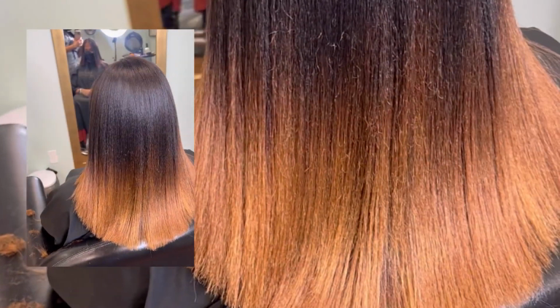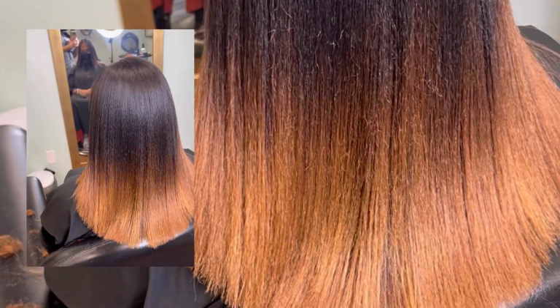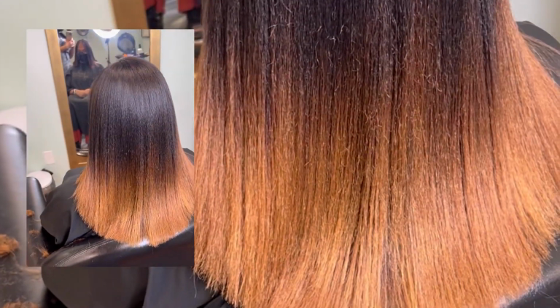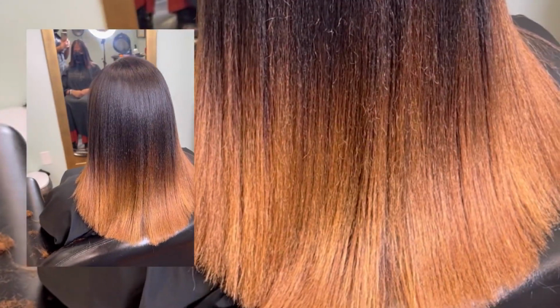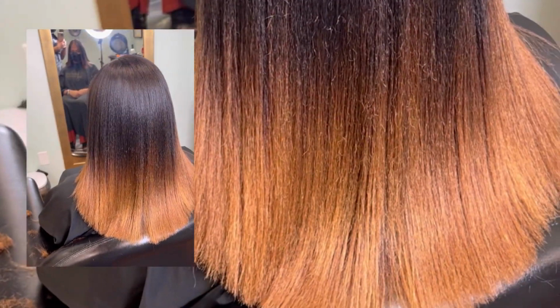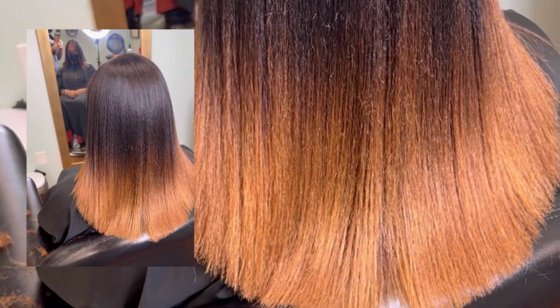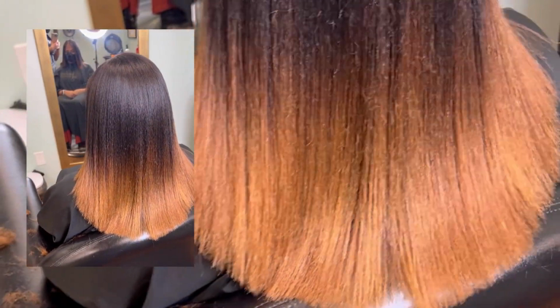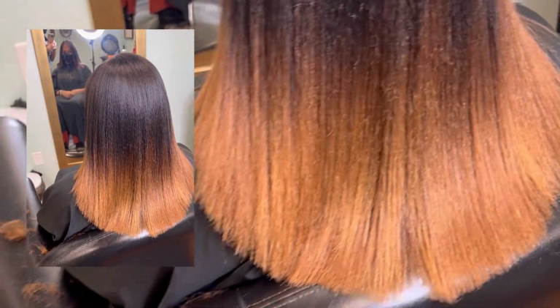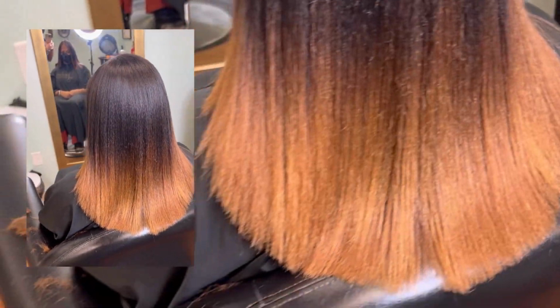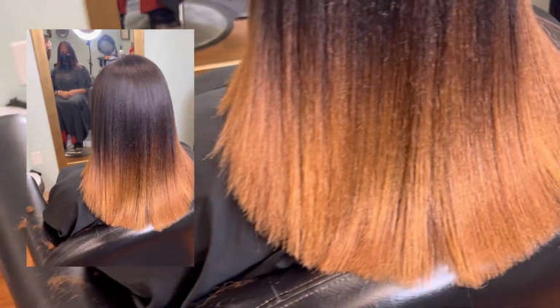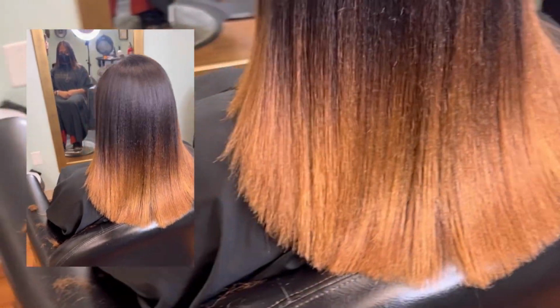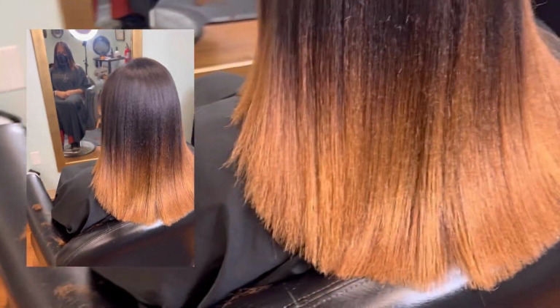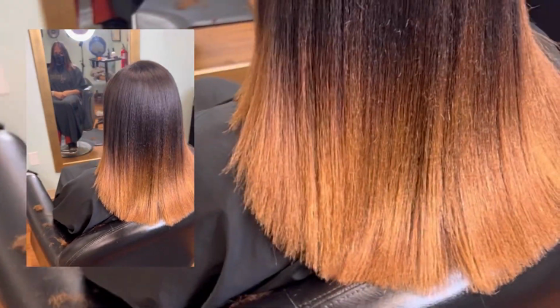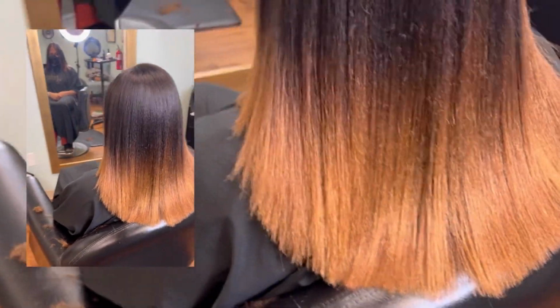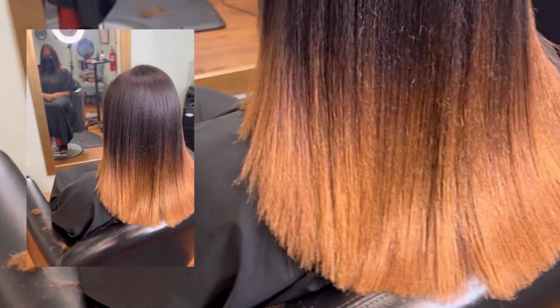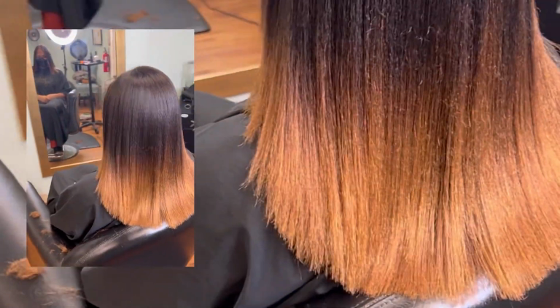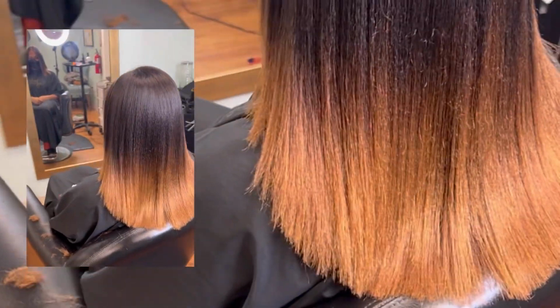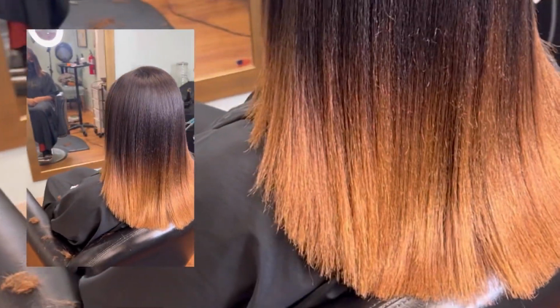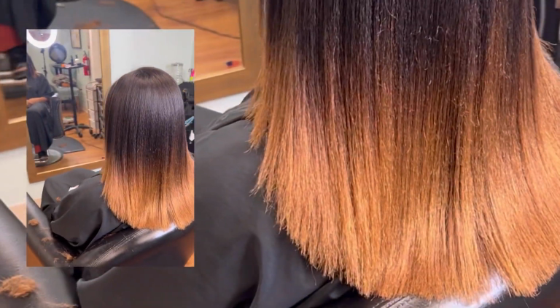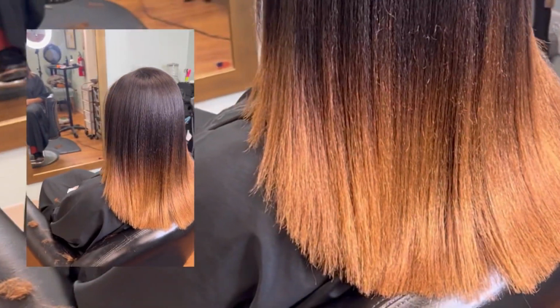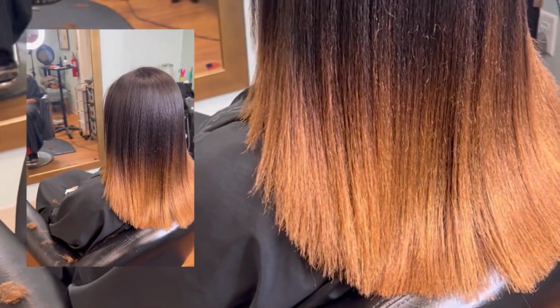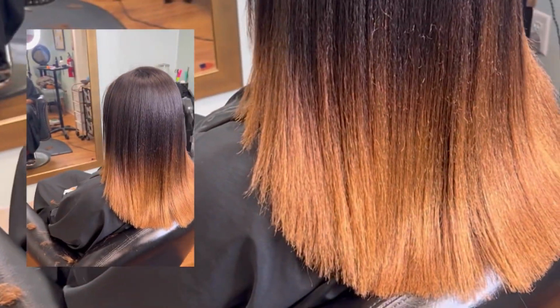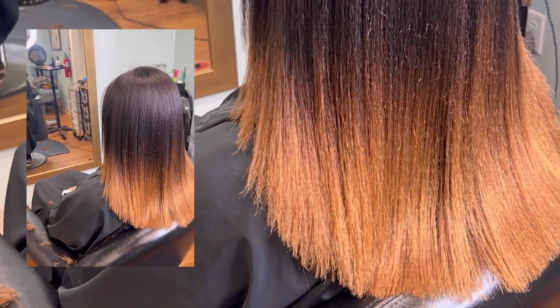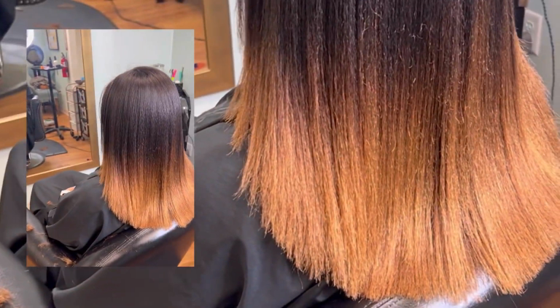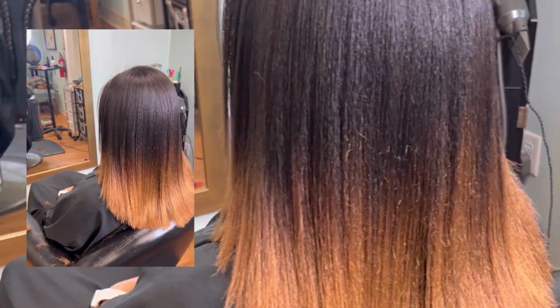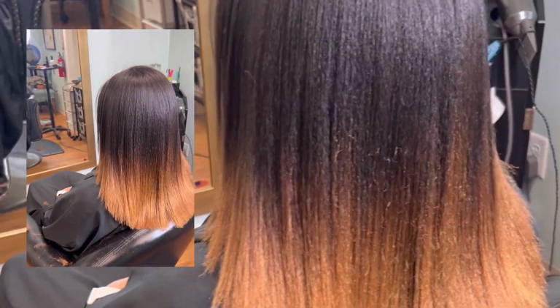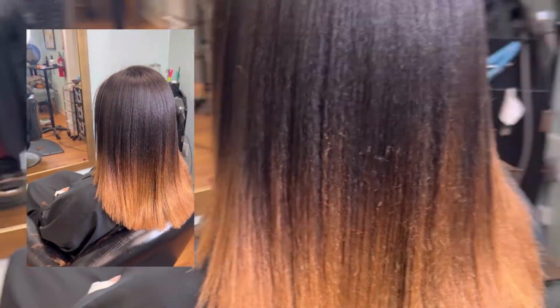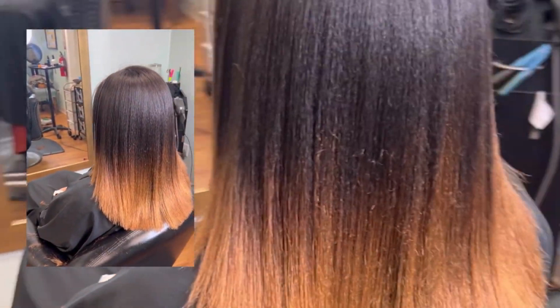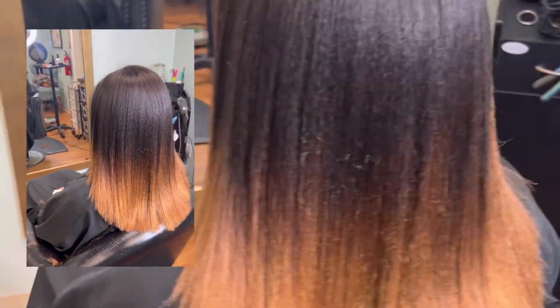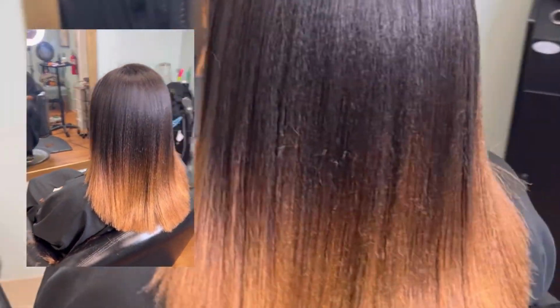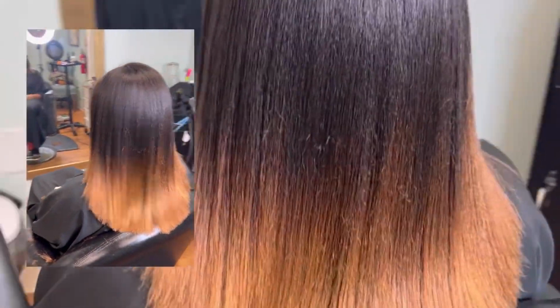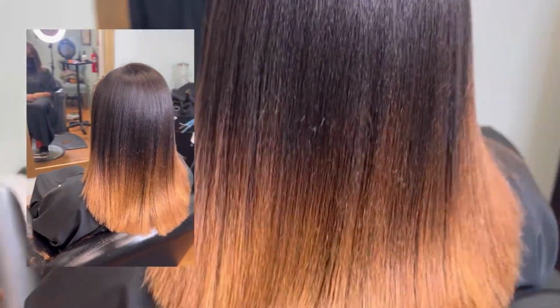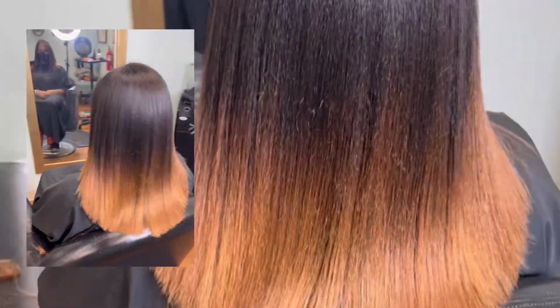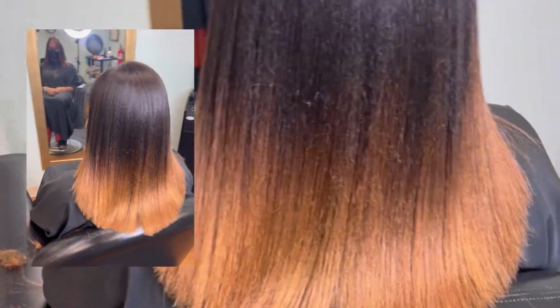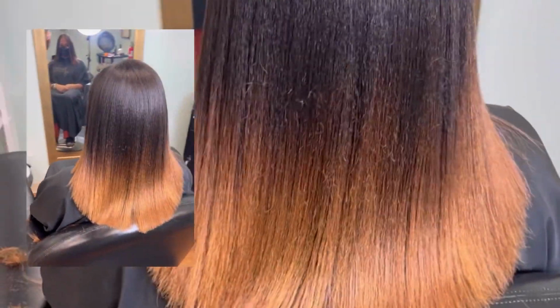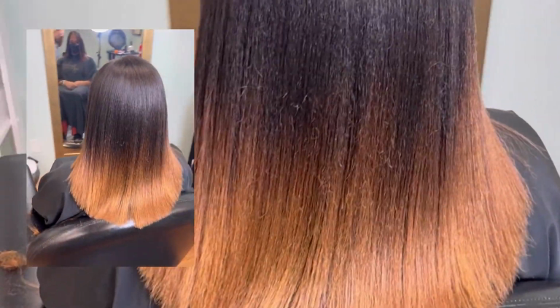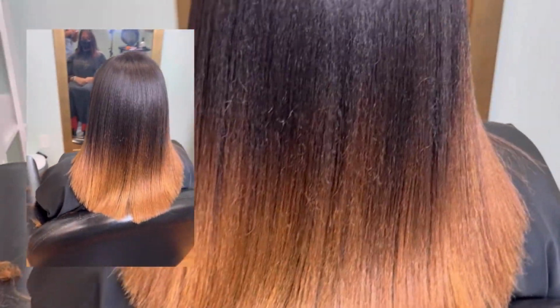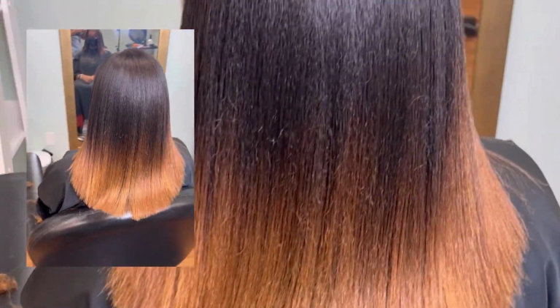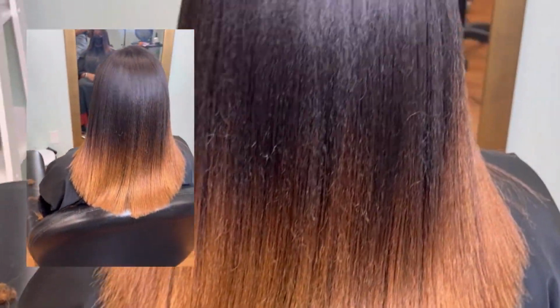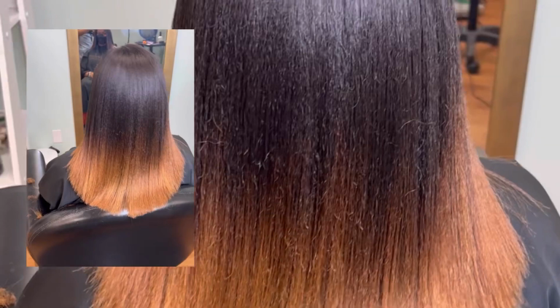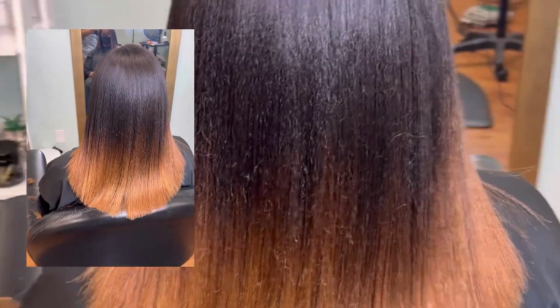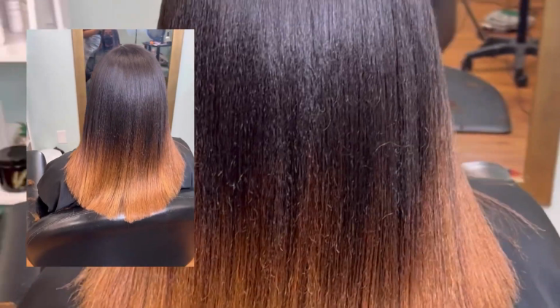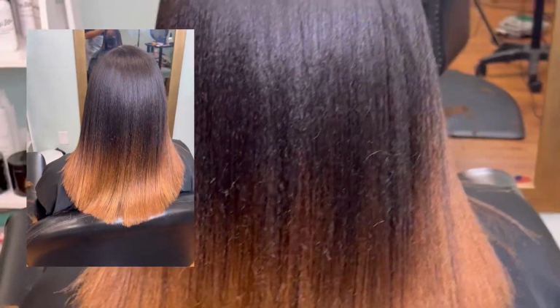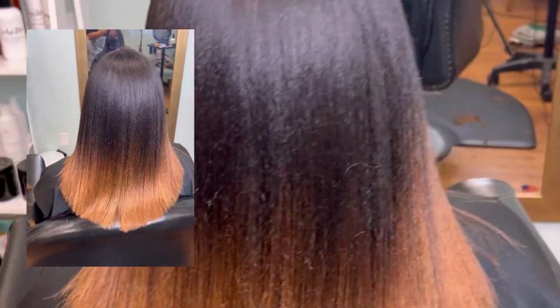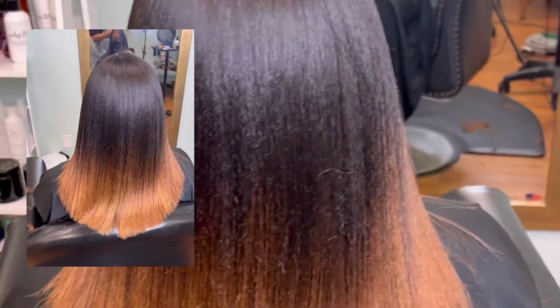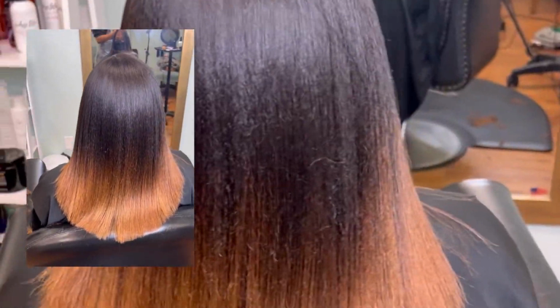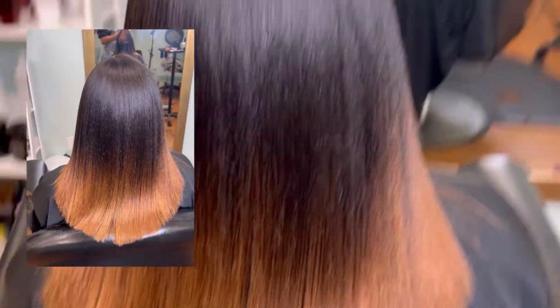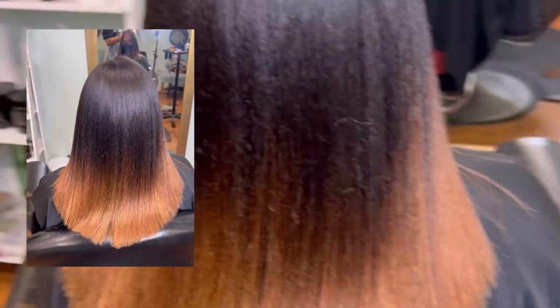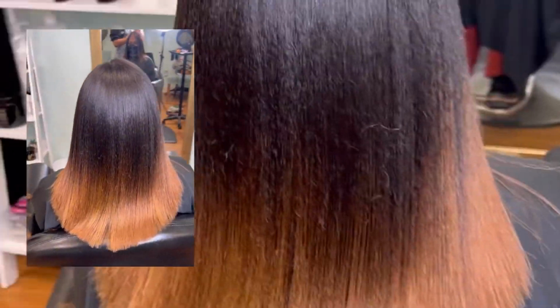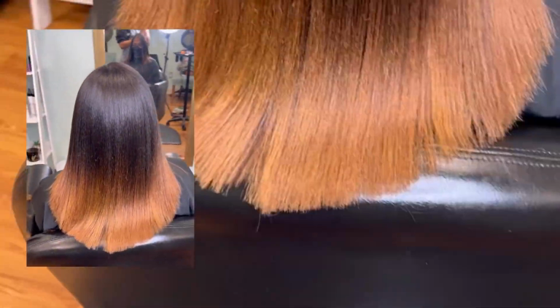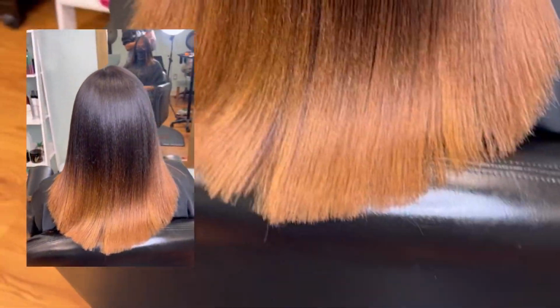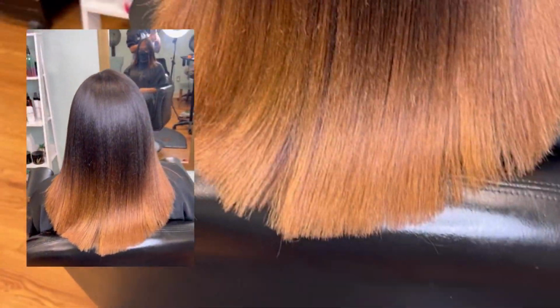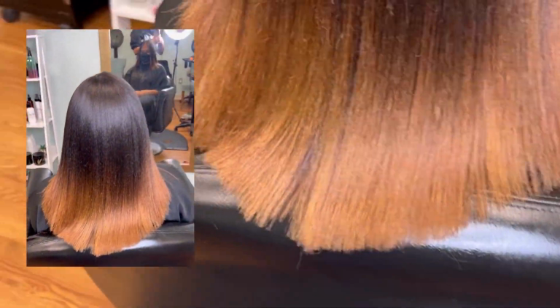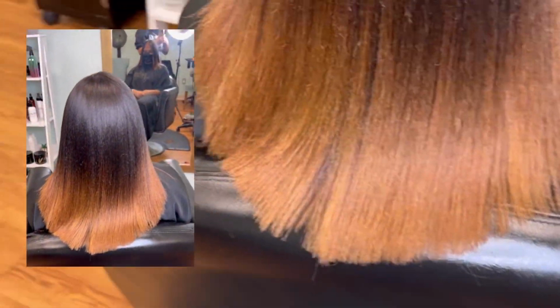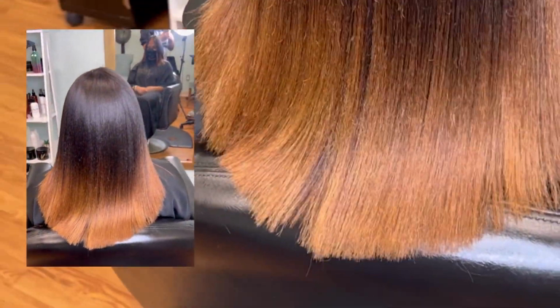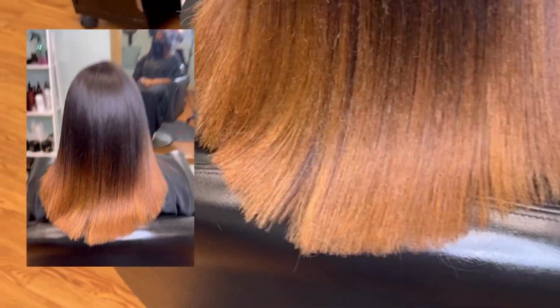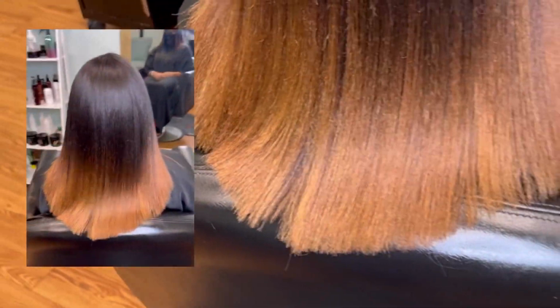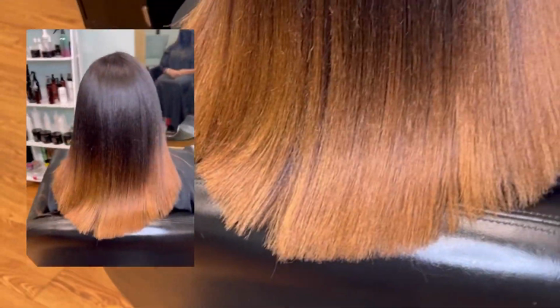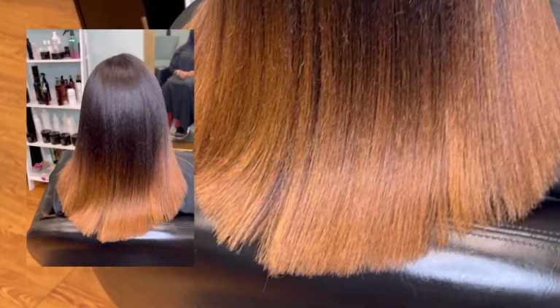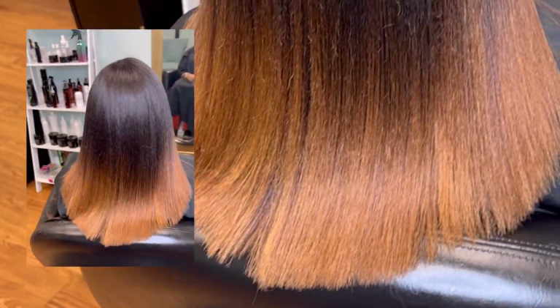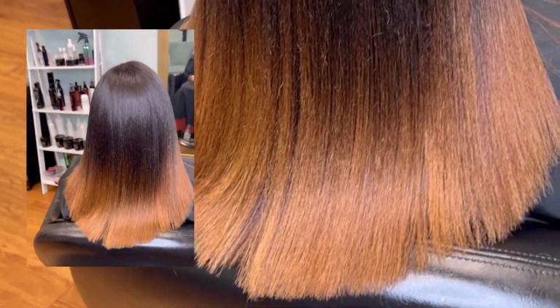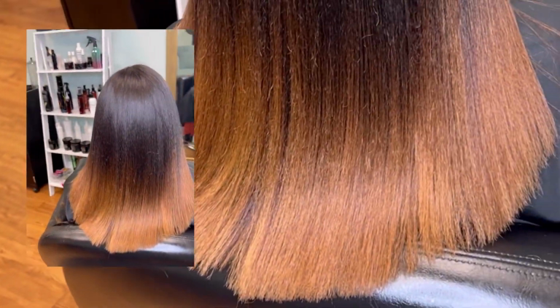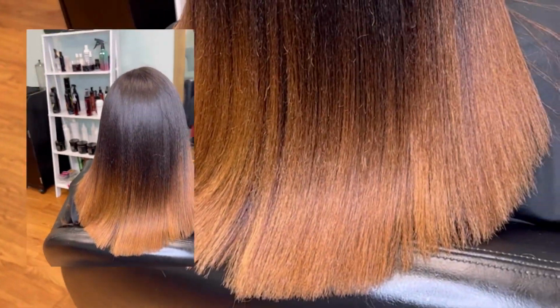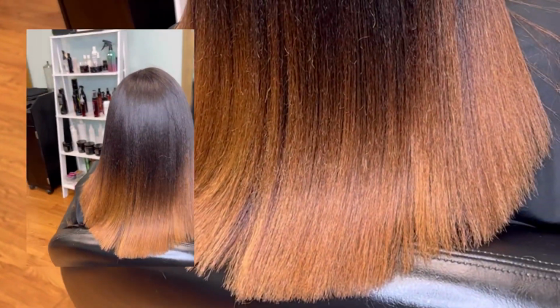This is how I achieved this length — I made sure I kept up with my routine trims along with my healthy hair care regimen. If you need a regimen, make sure you check out the rest of my YouTube videos.